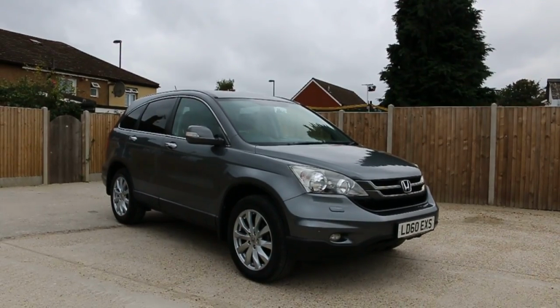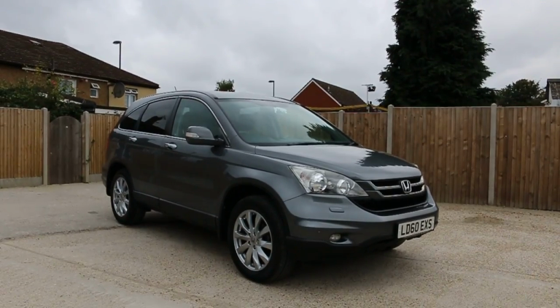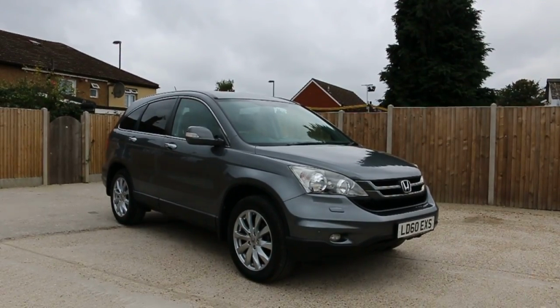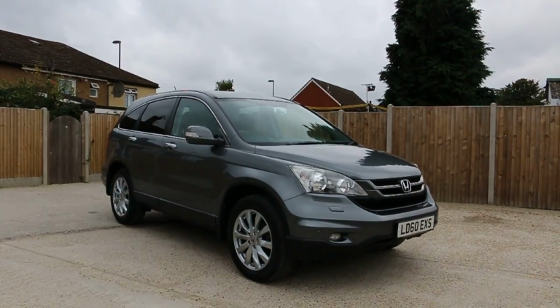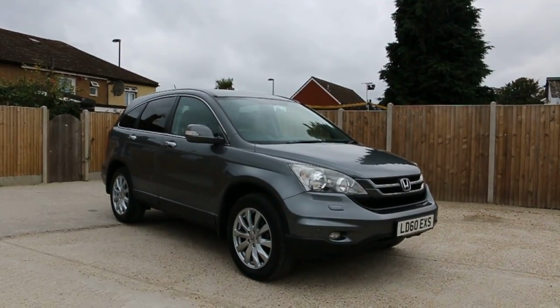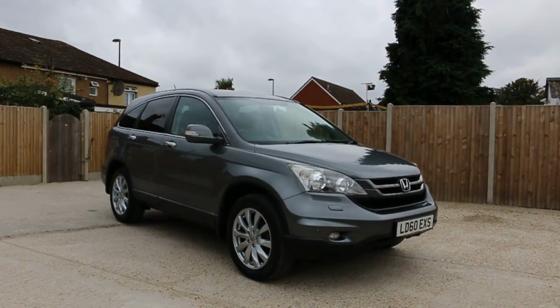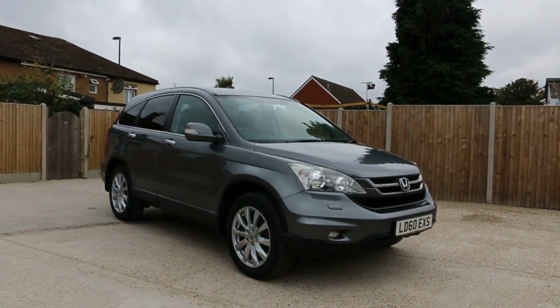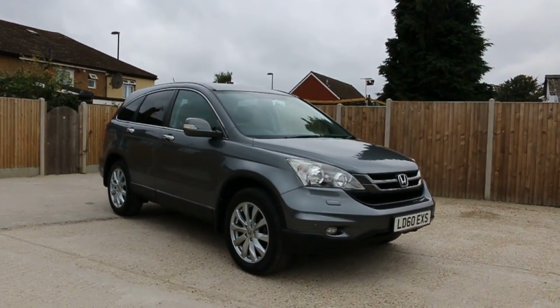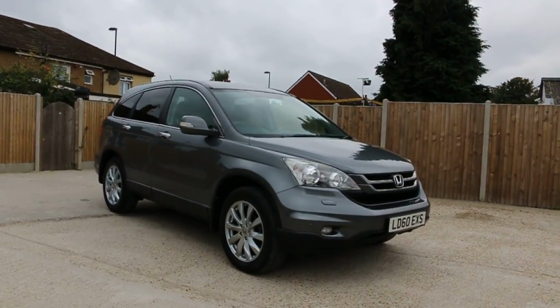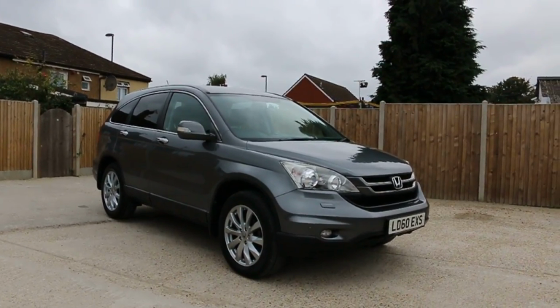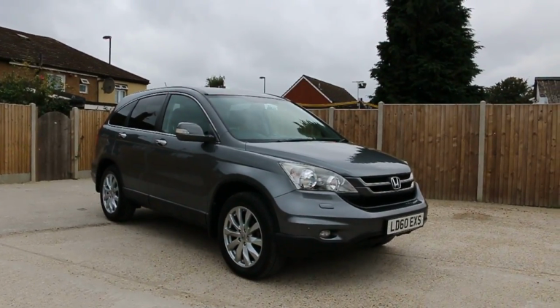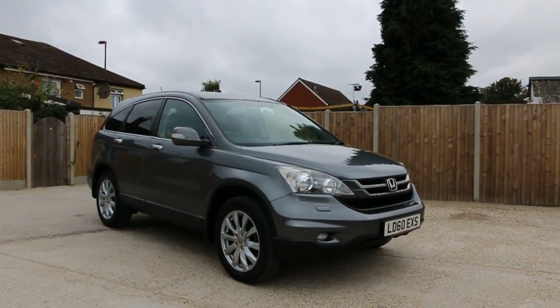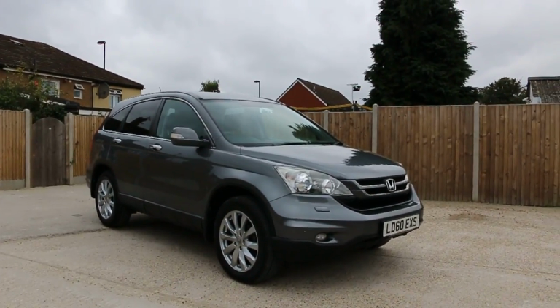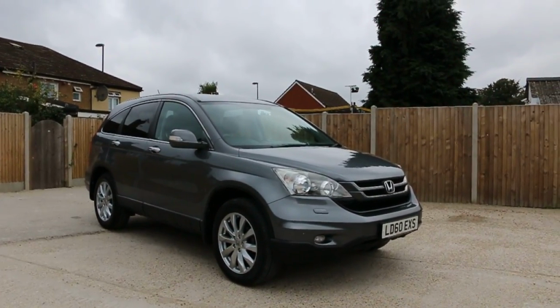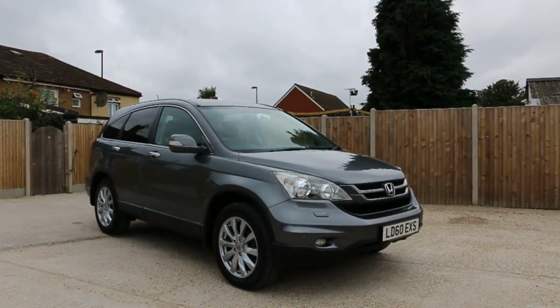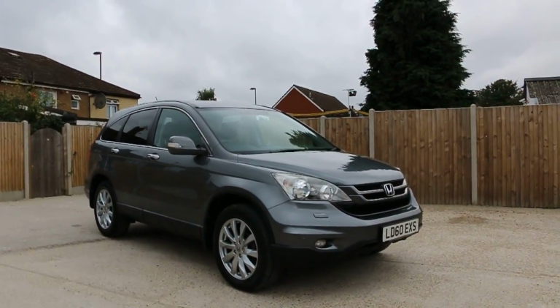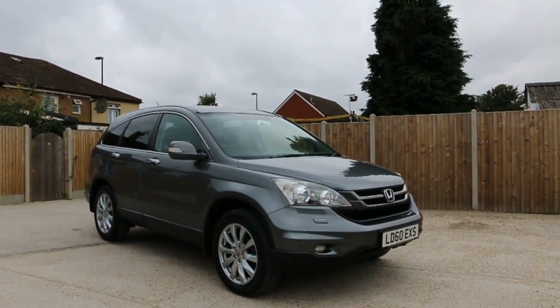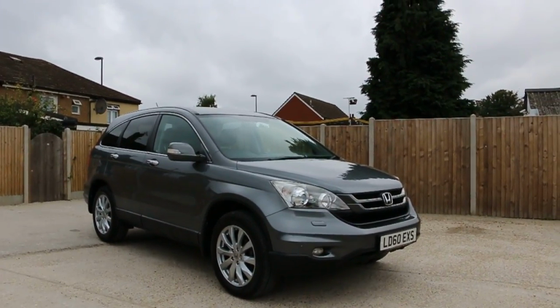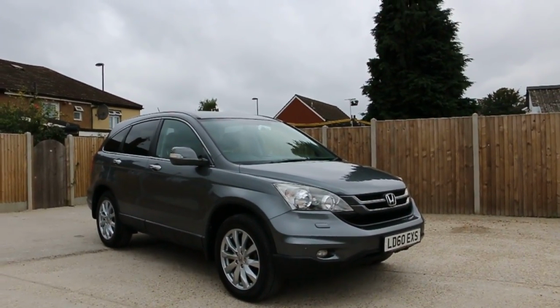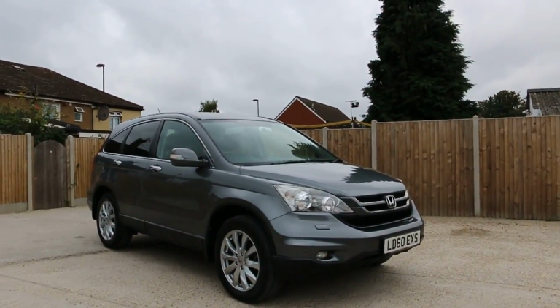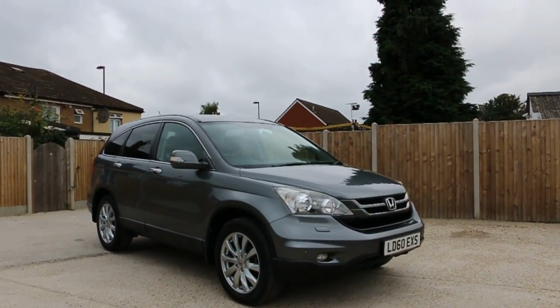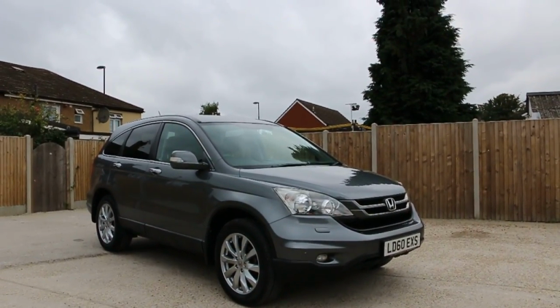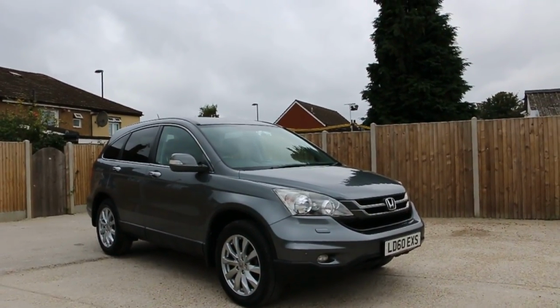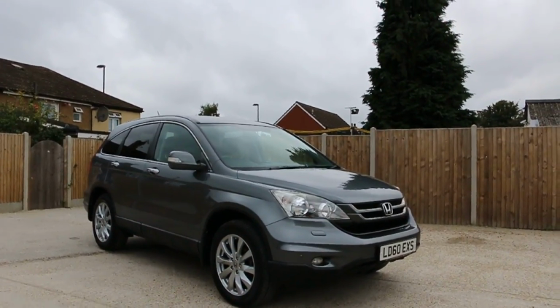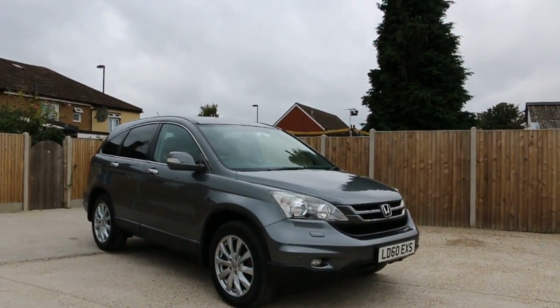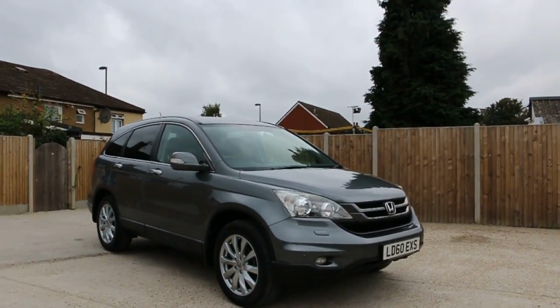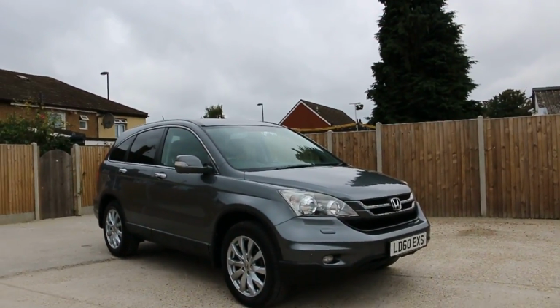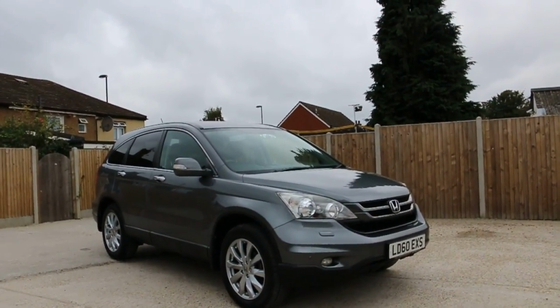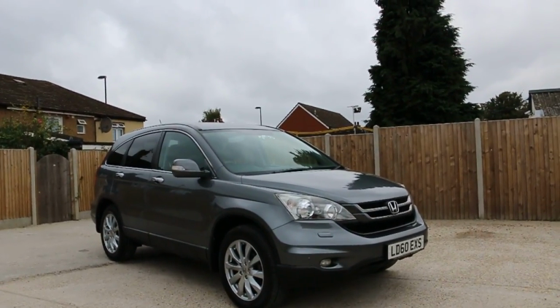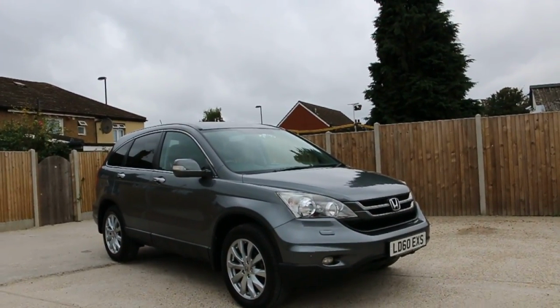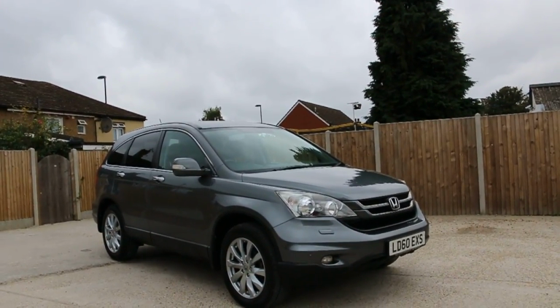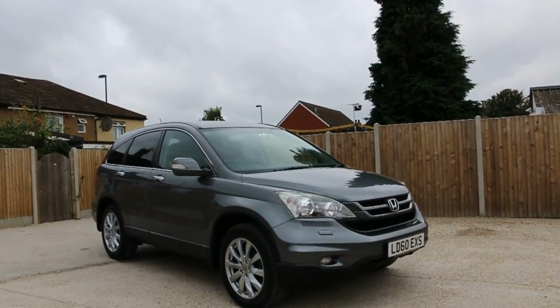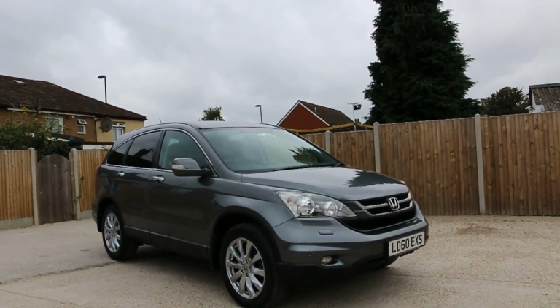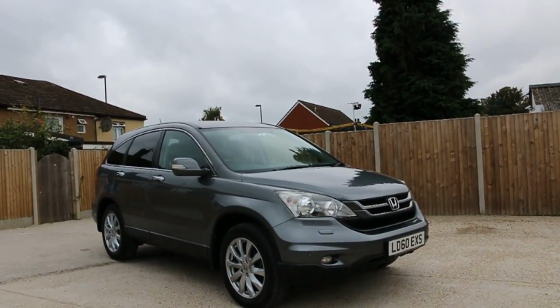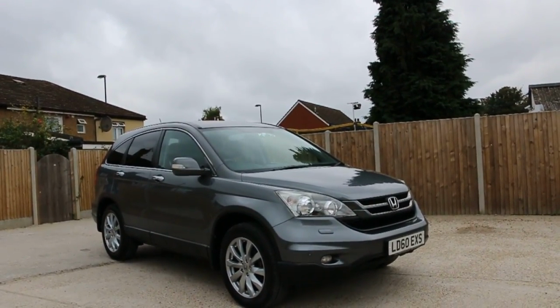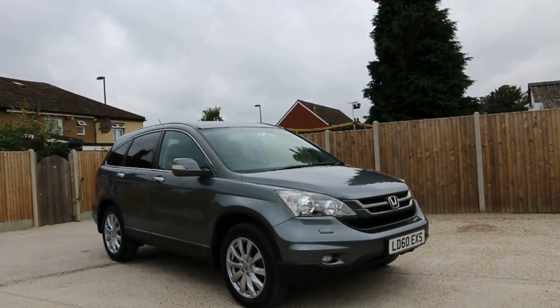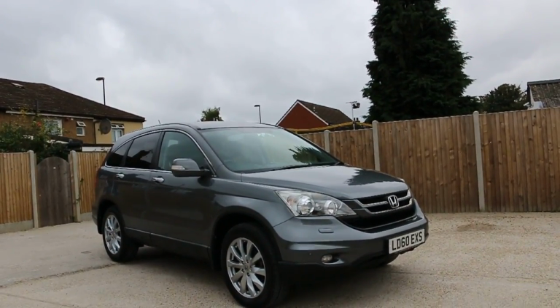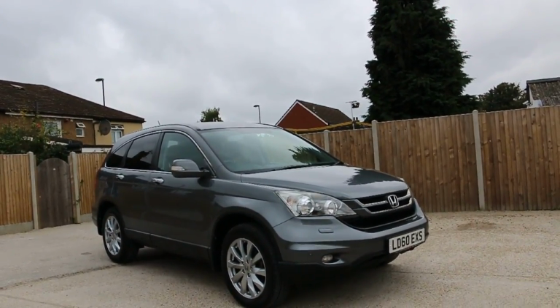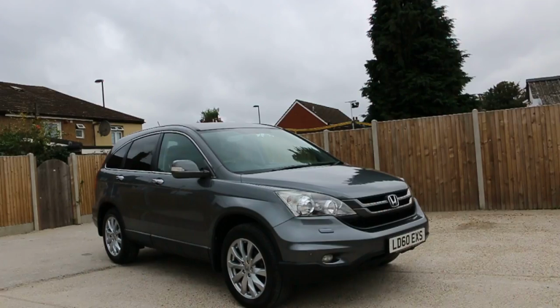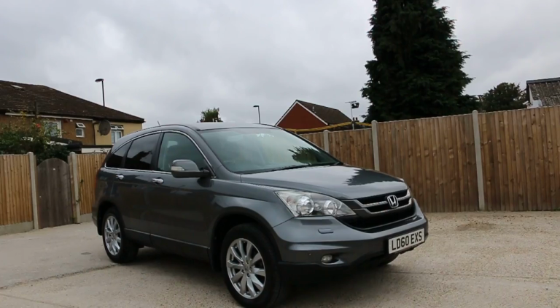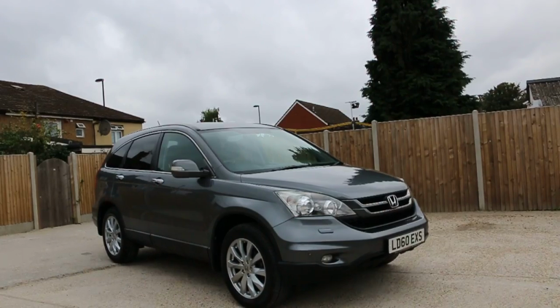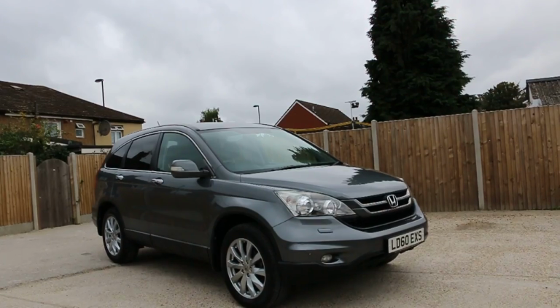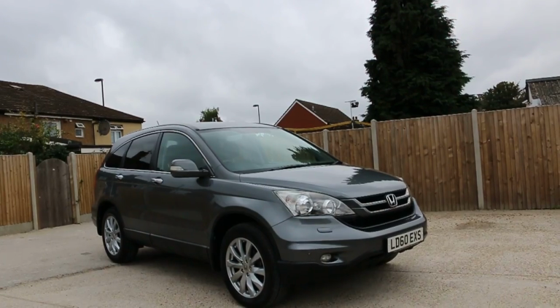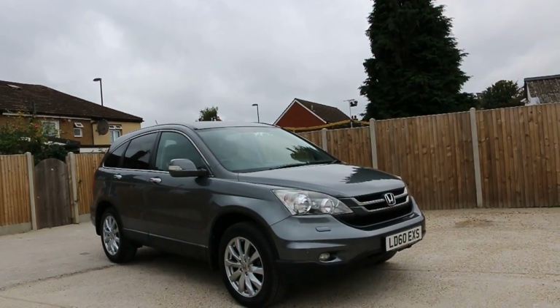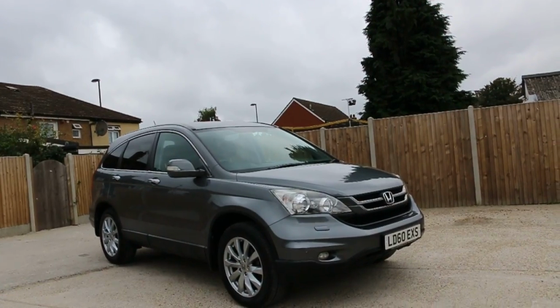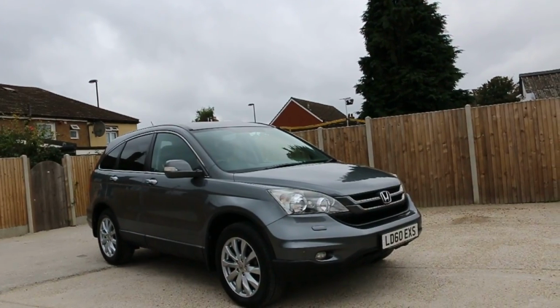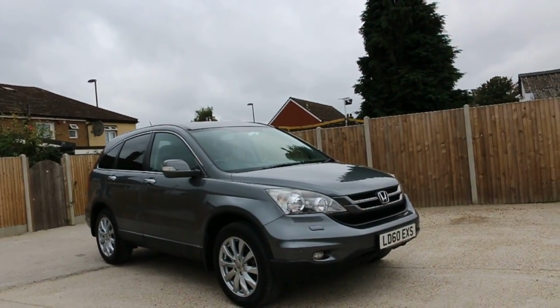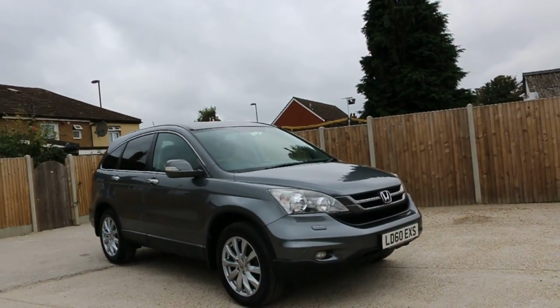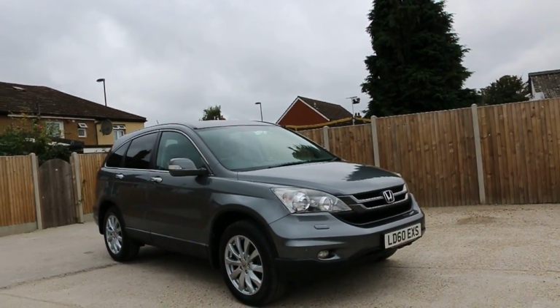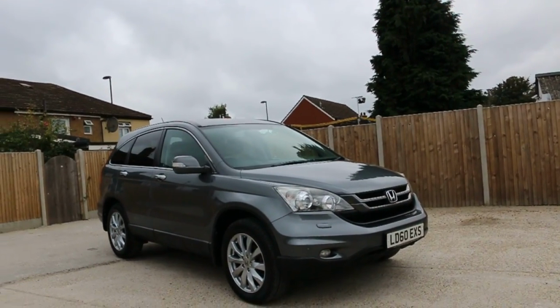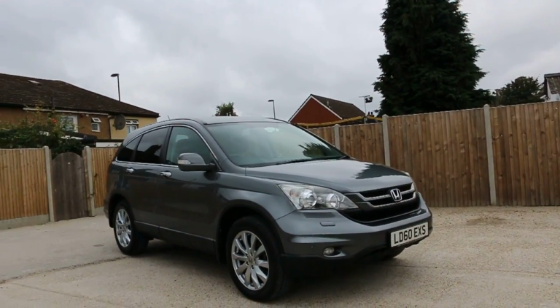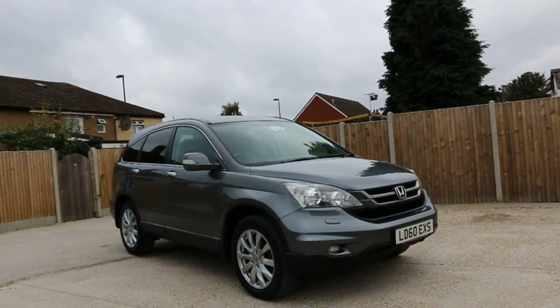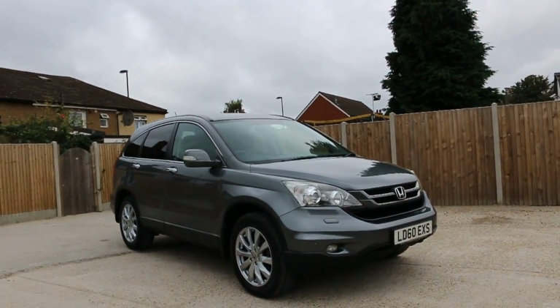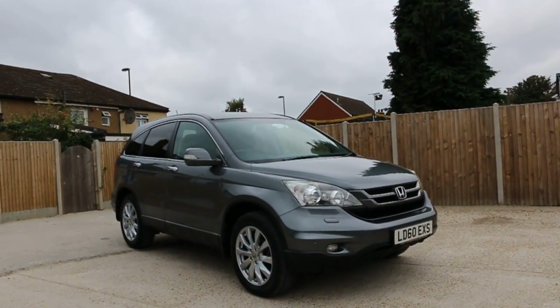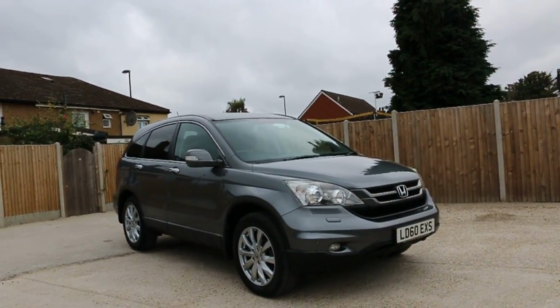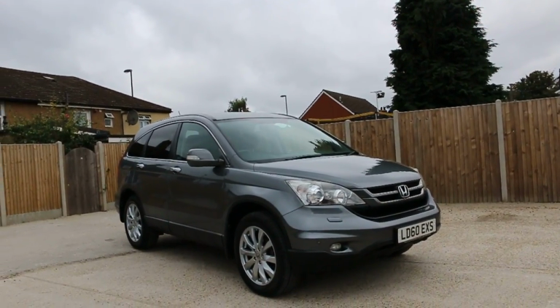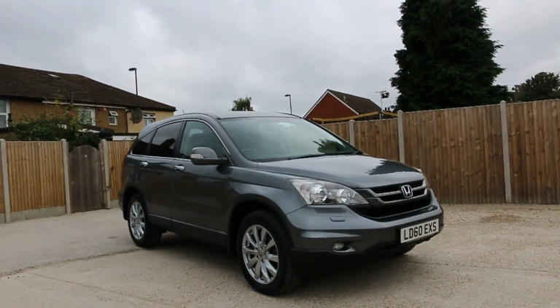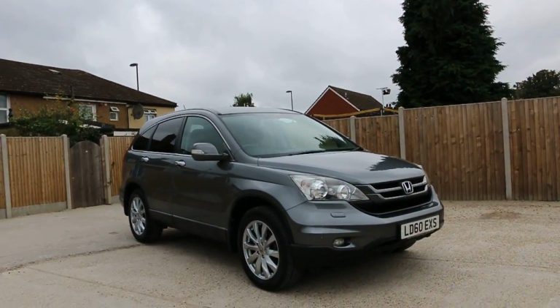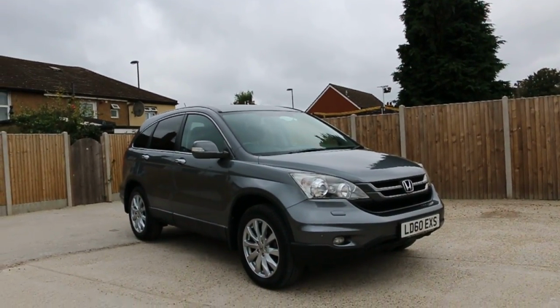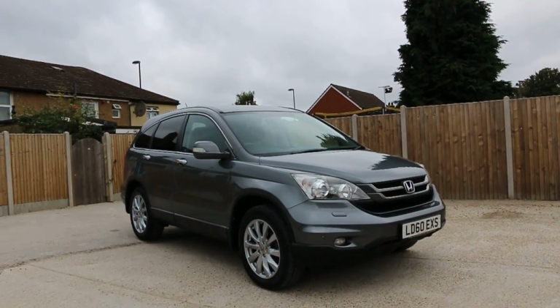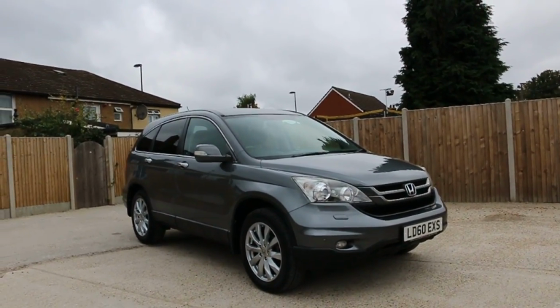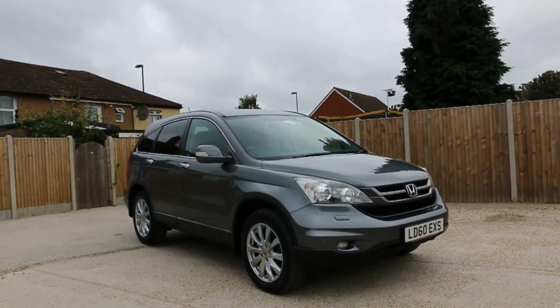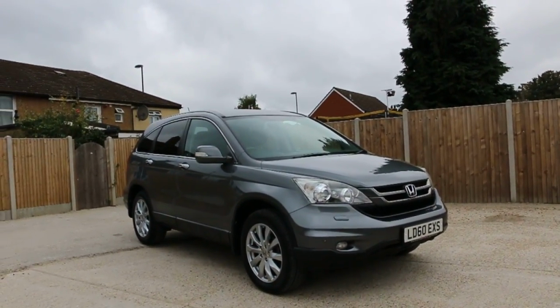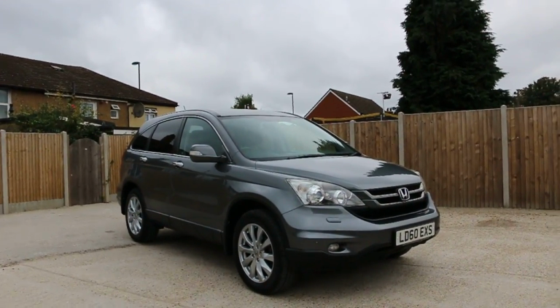Now available at McCarty Cars: Honda CR-V, 60-plate 2010, metallic grey.